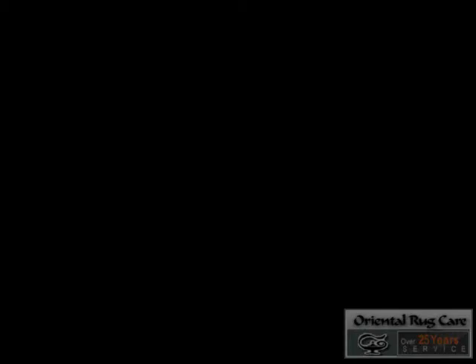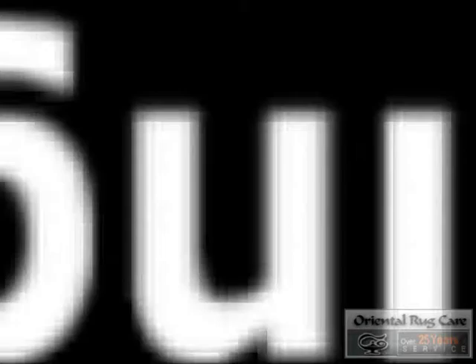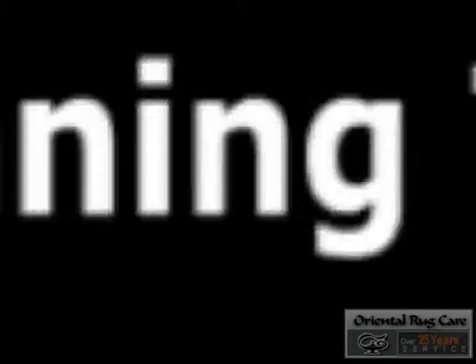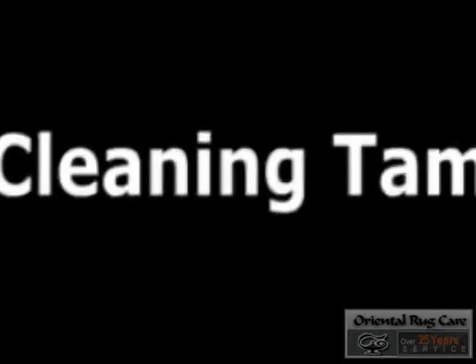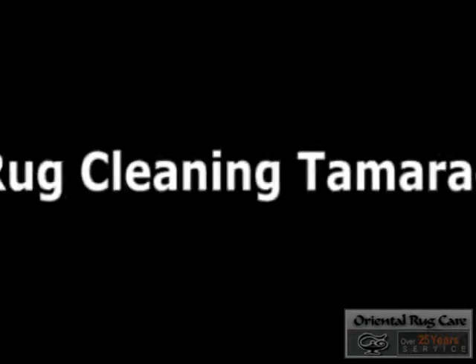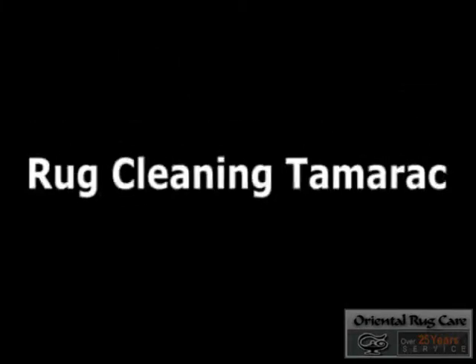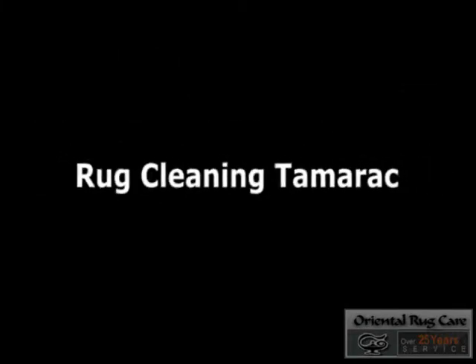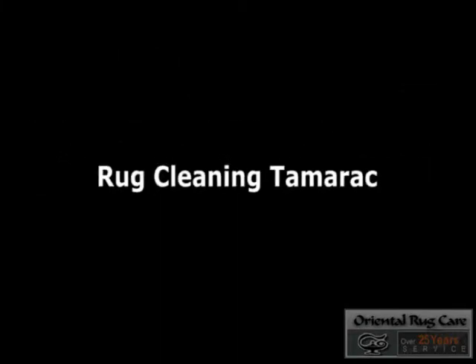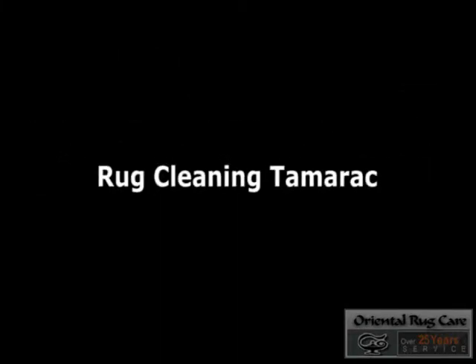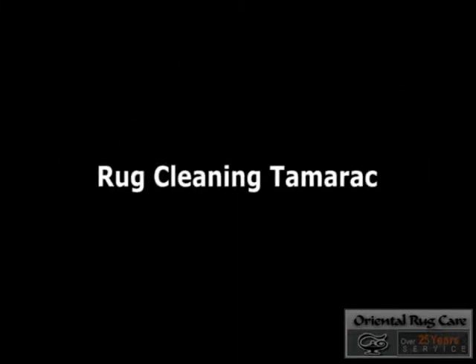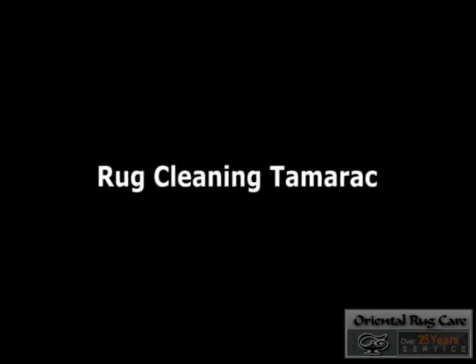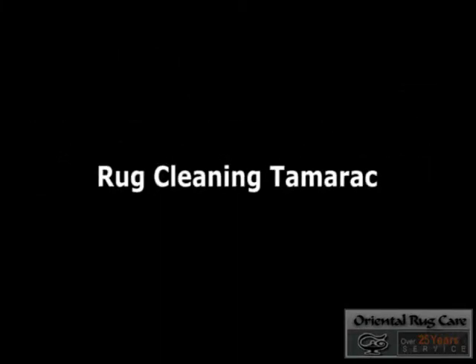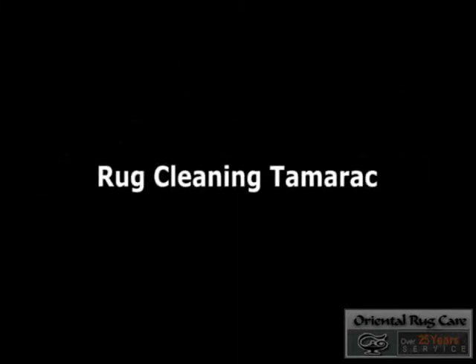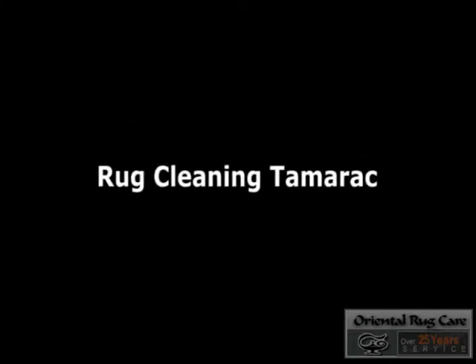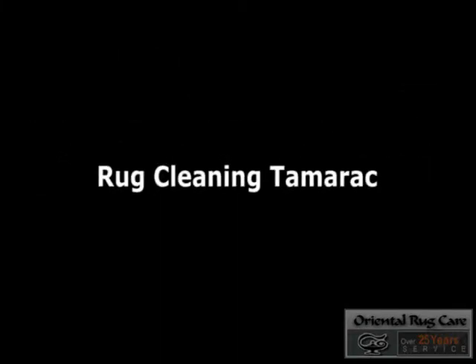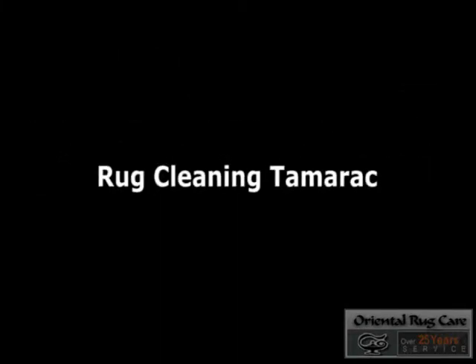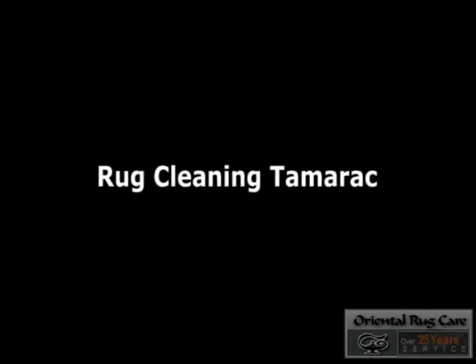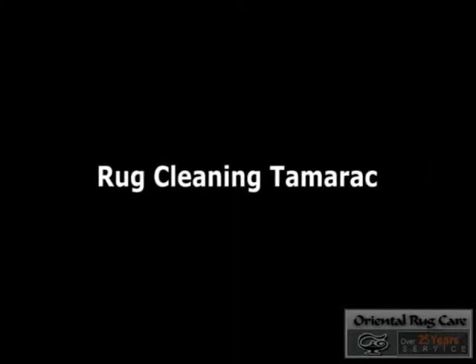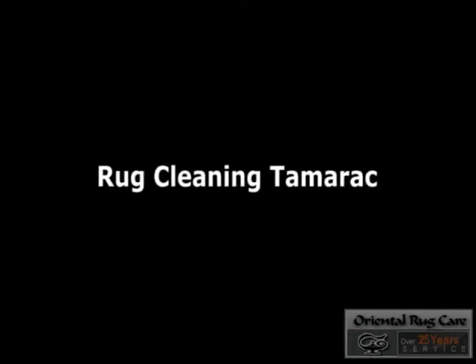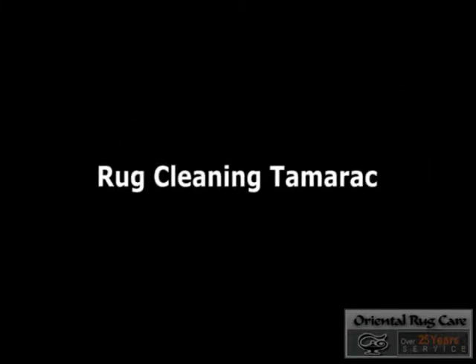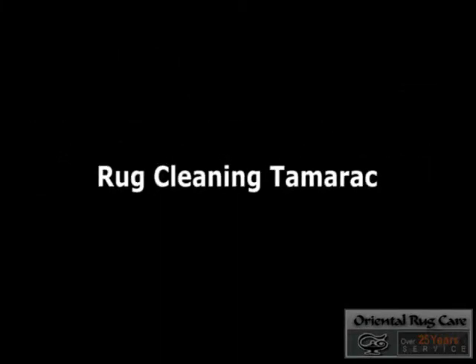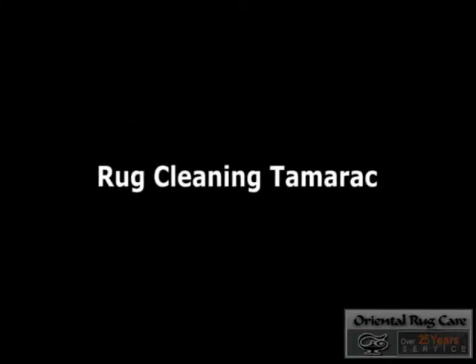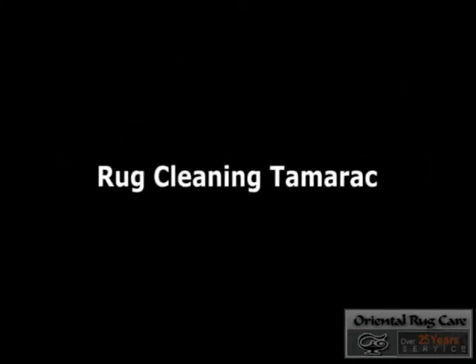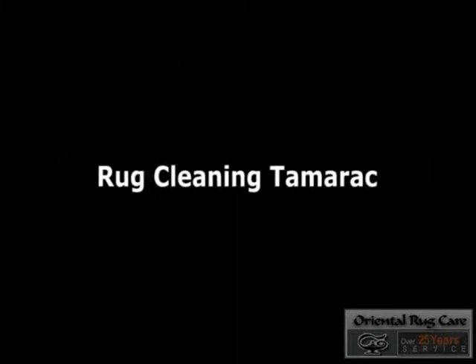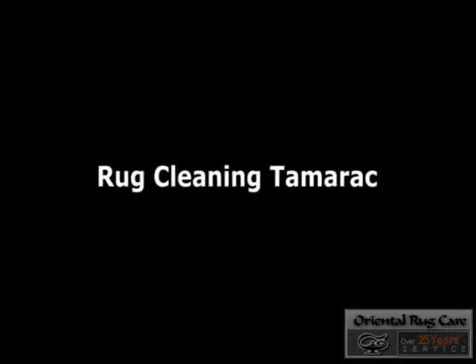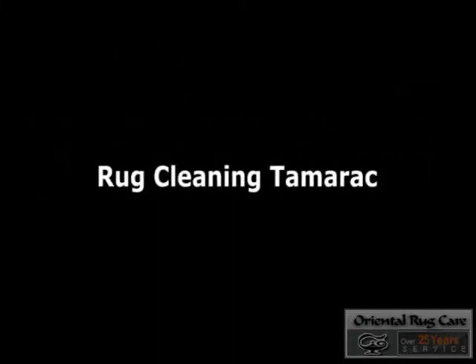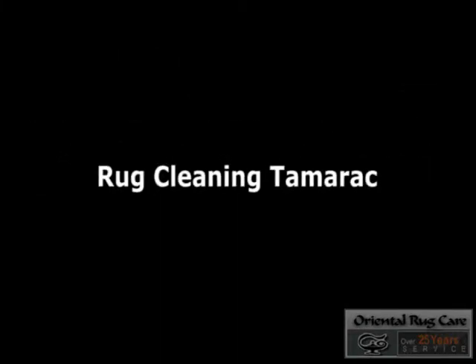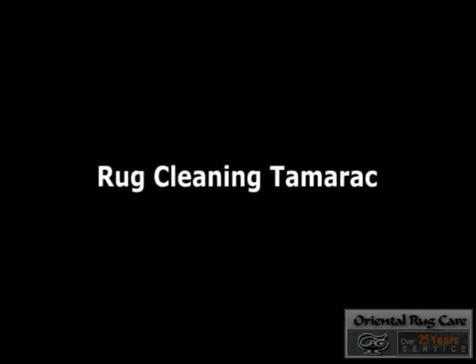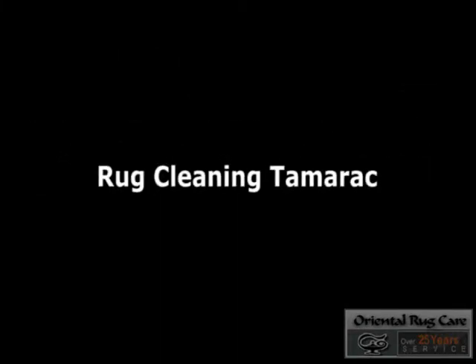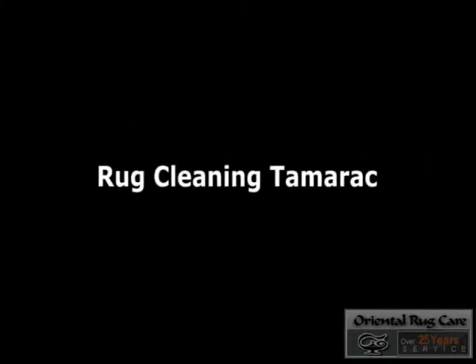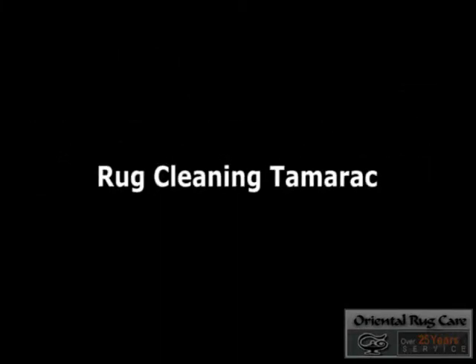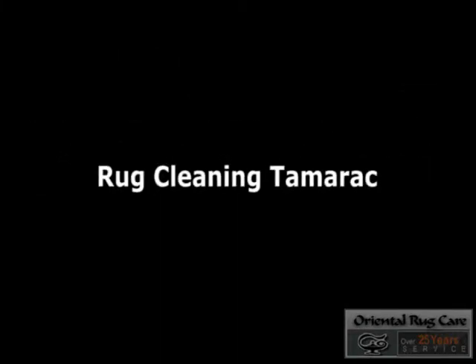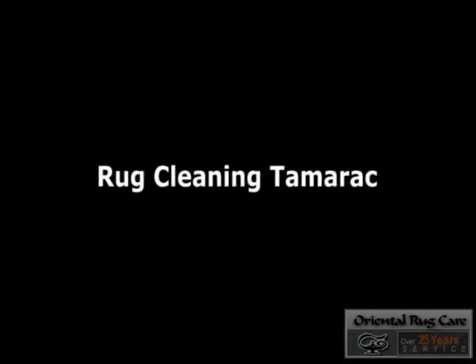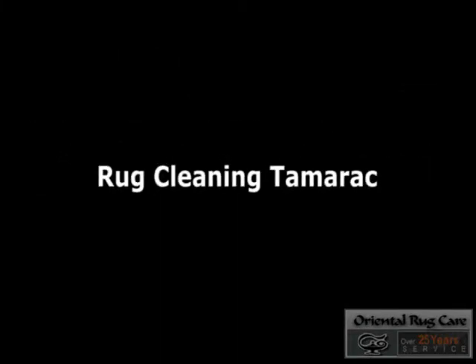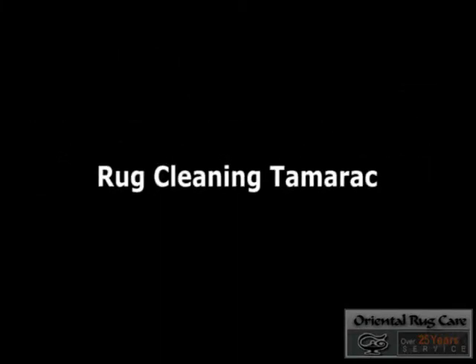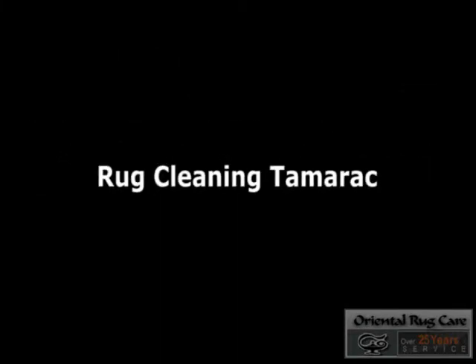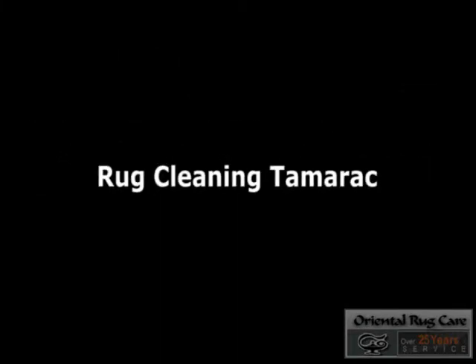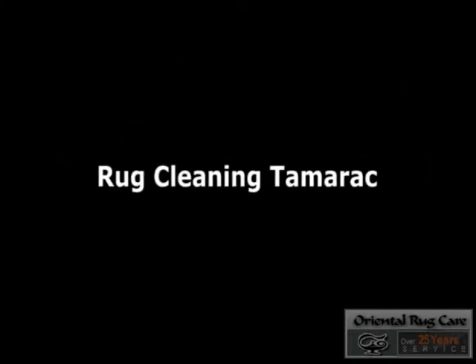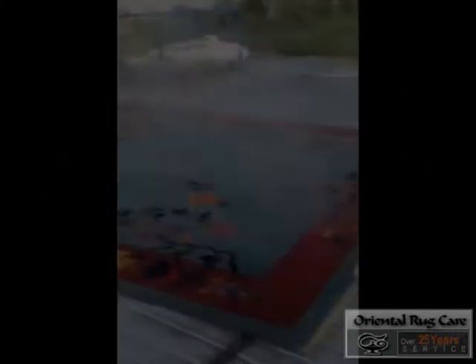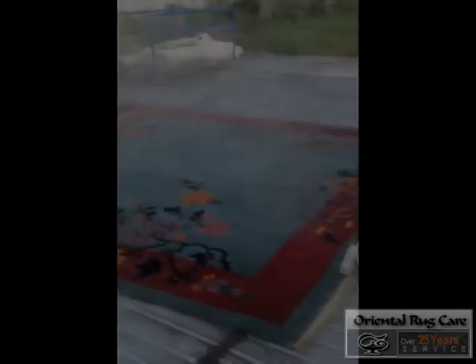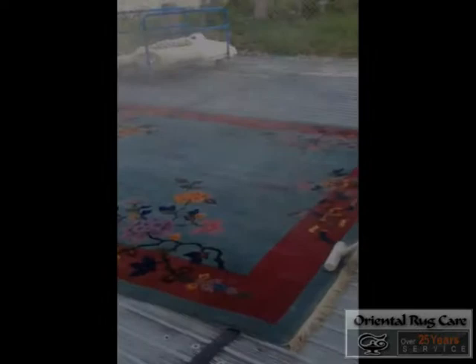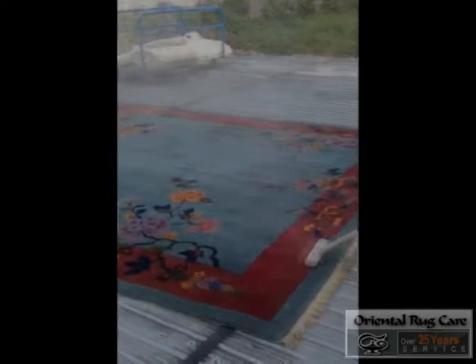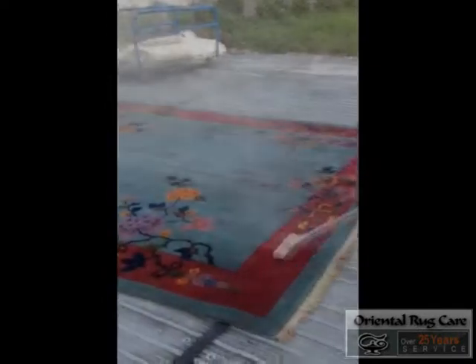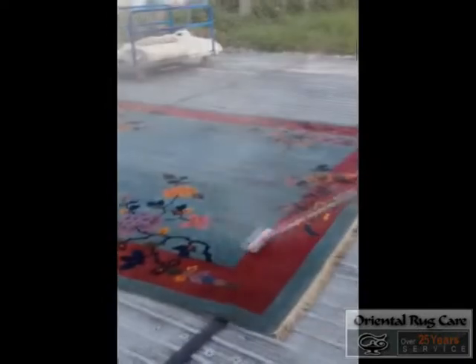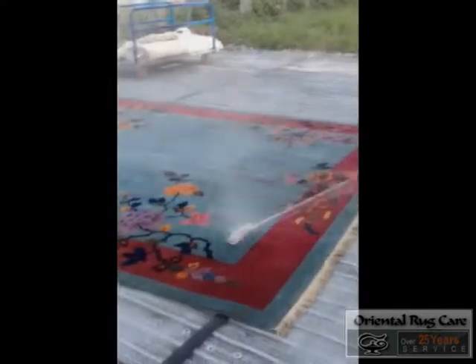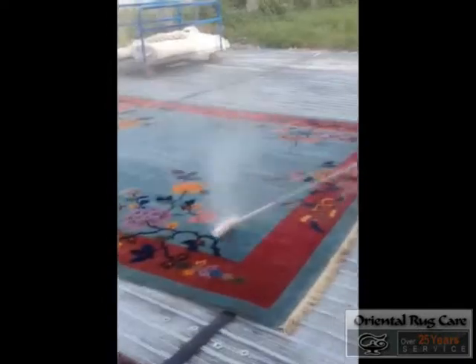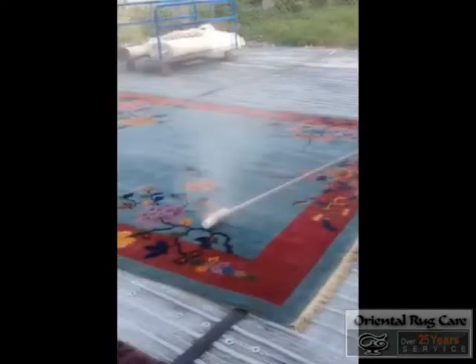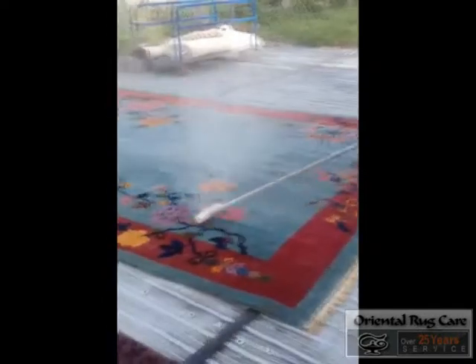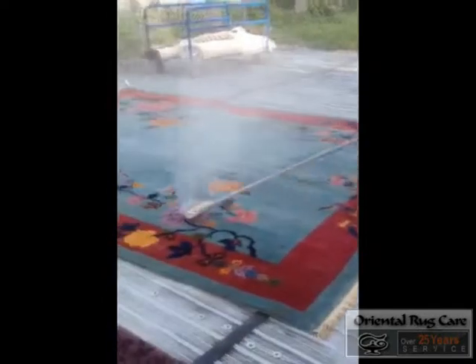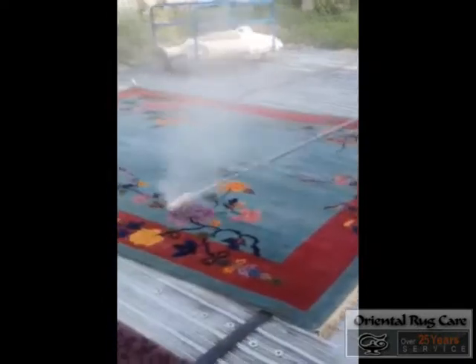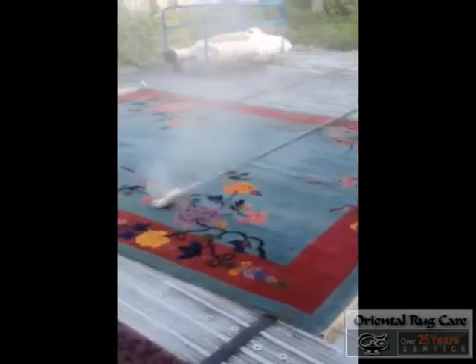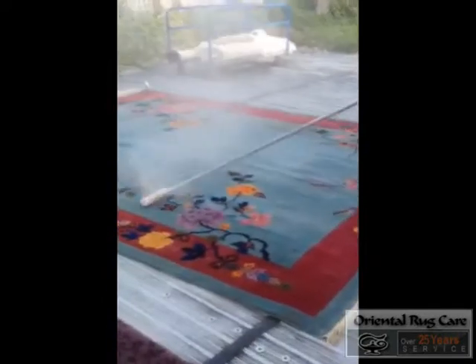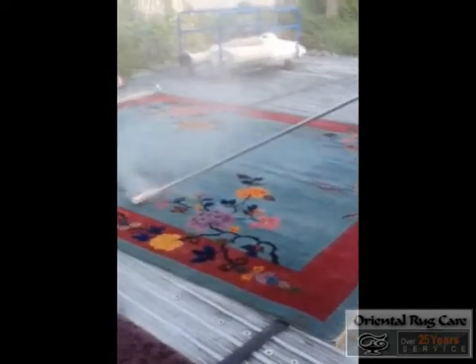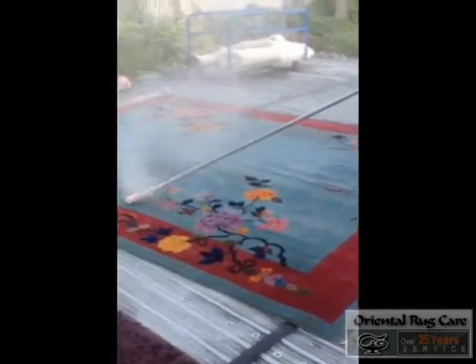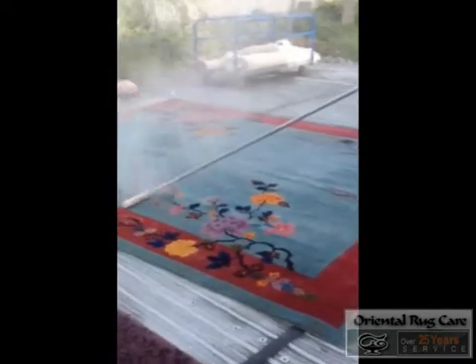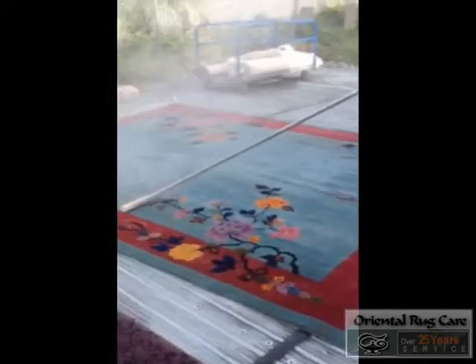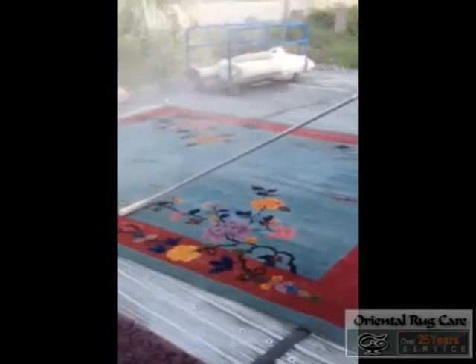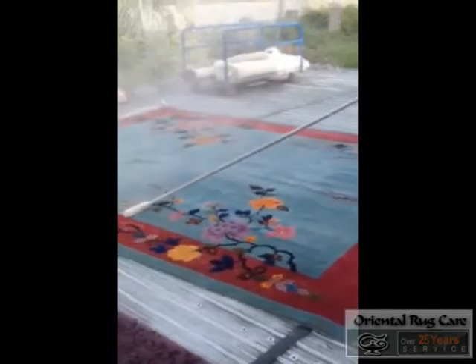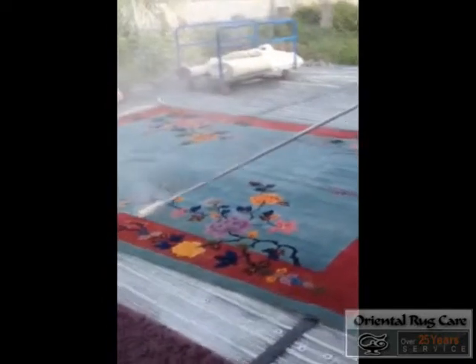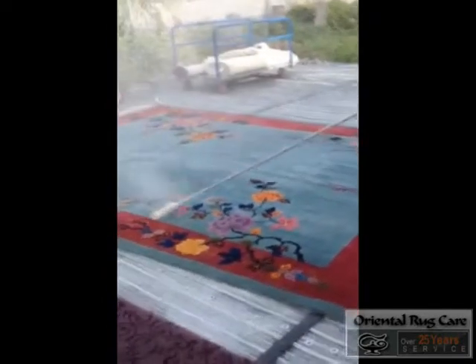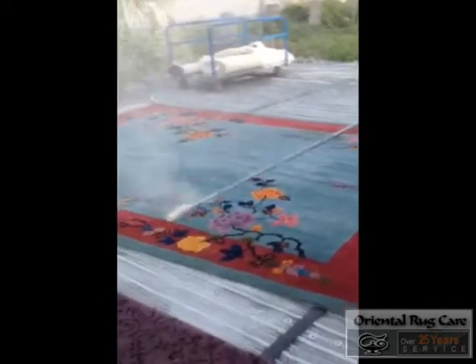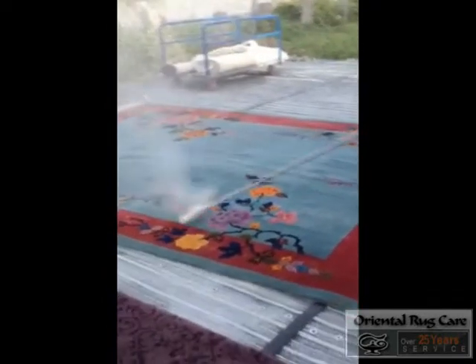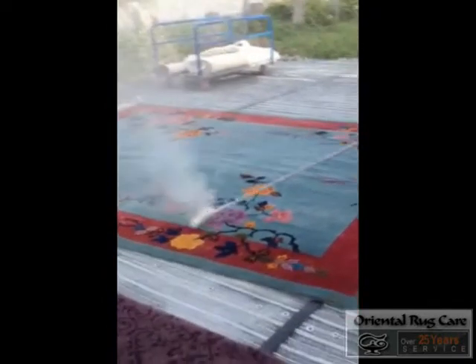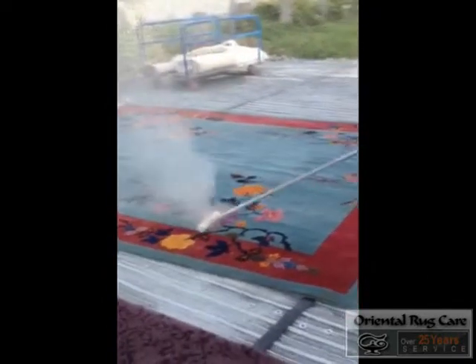Rug Cleaning Tamarack, brought to you by Oriental Rug Care, established in 1986, Washington Rugs.